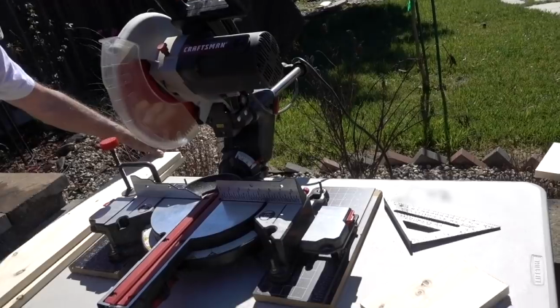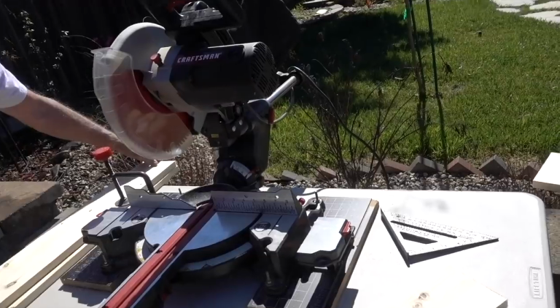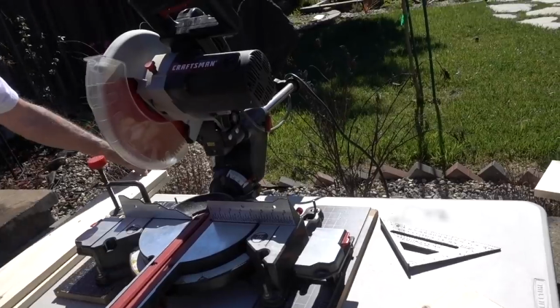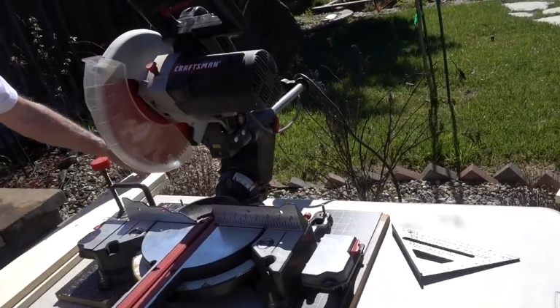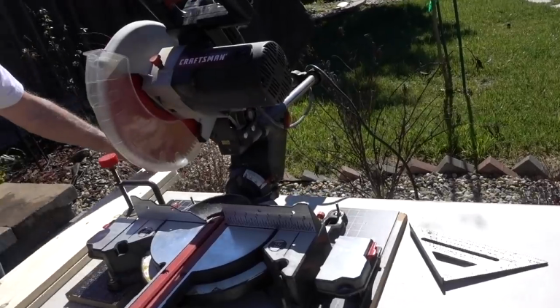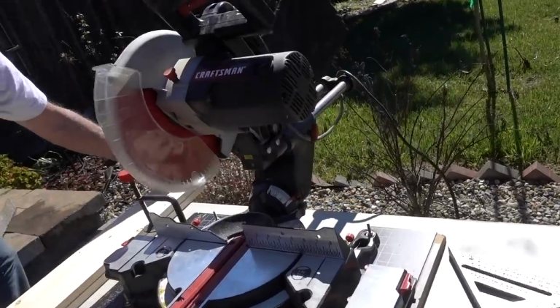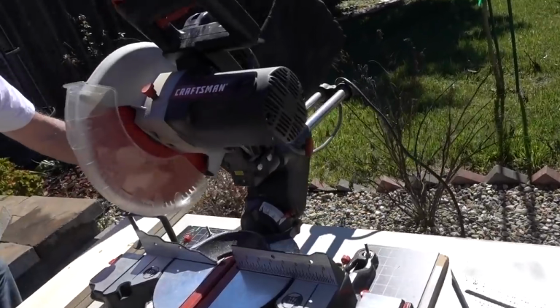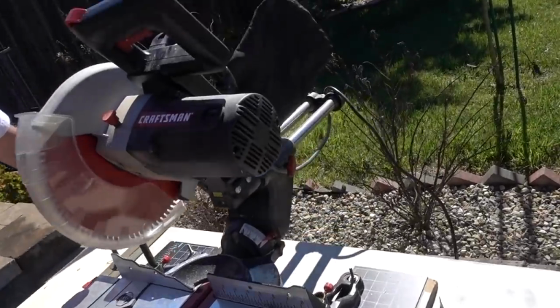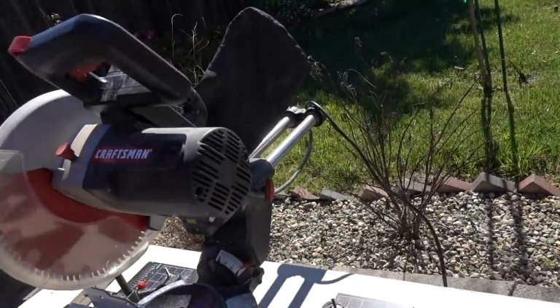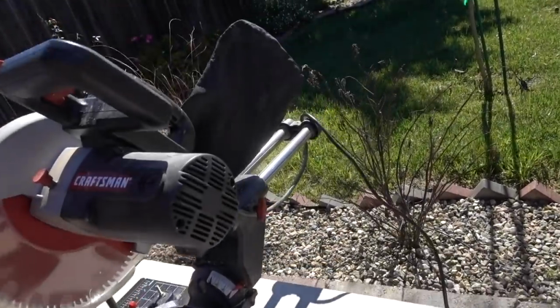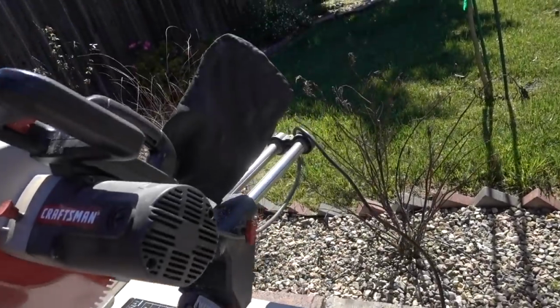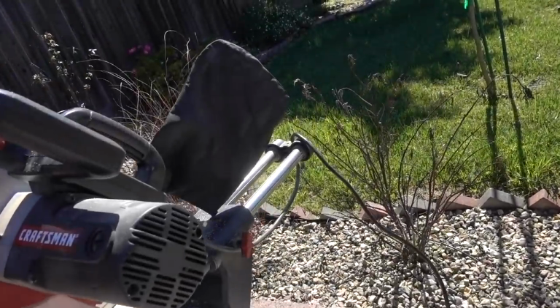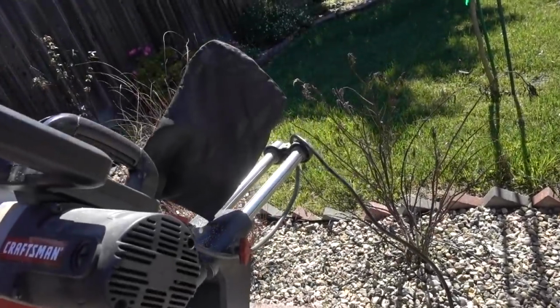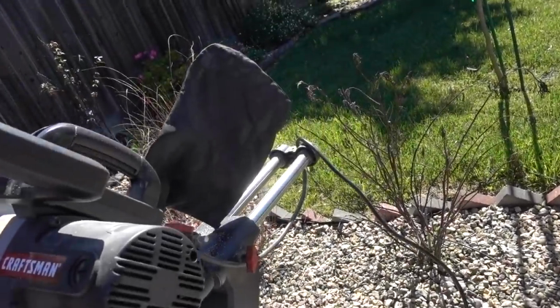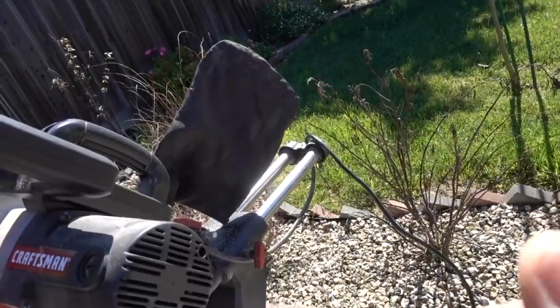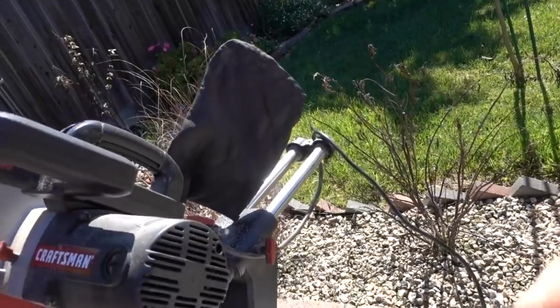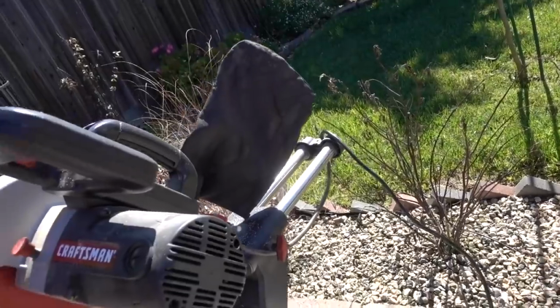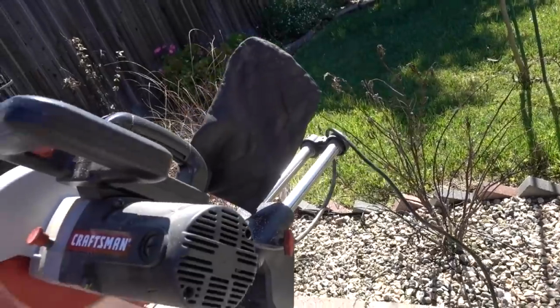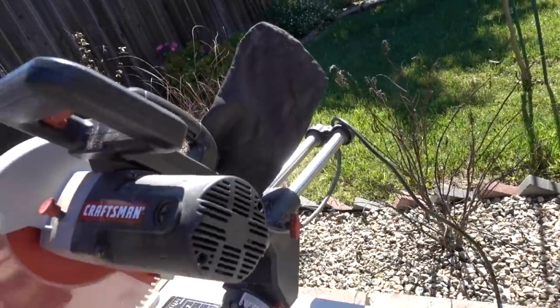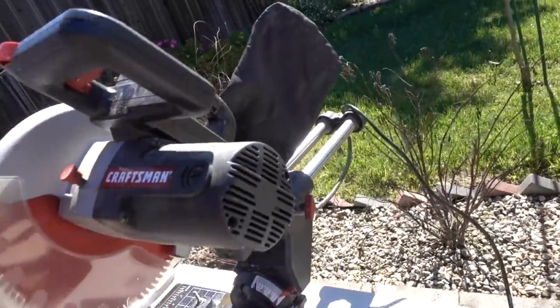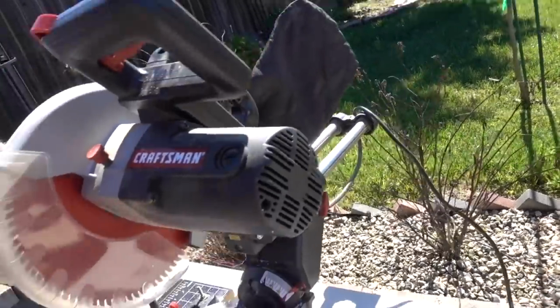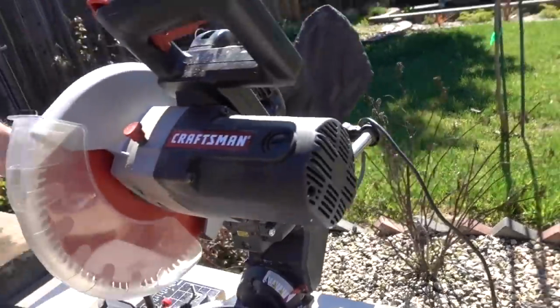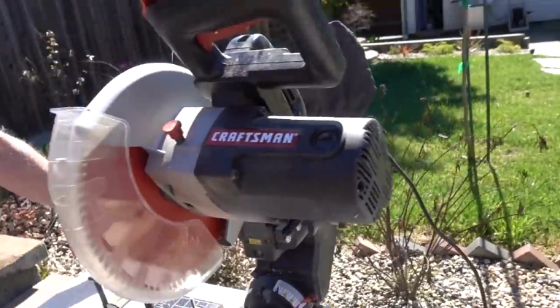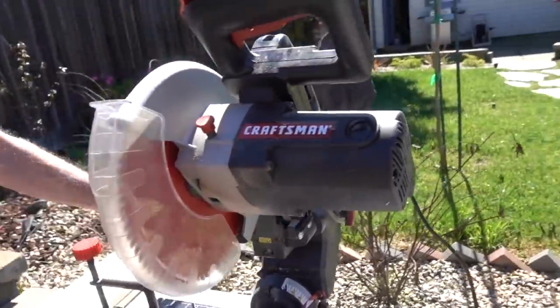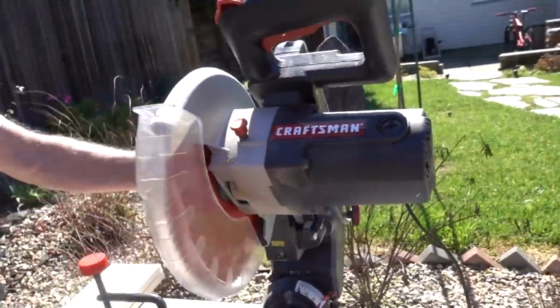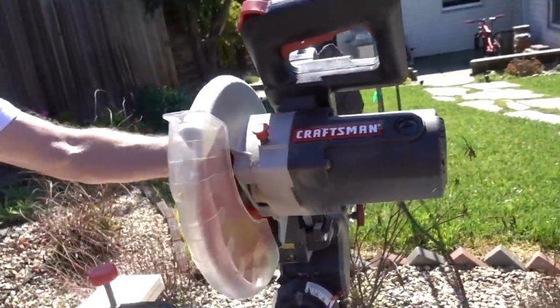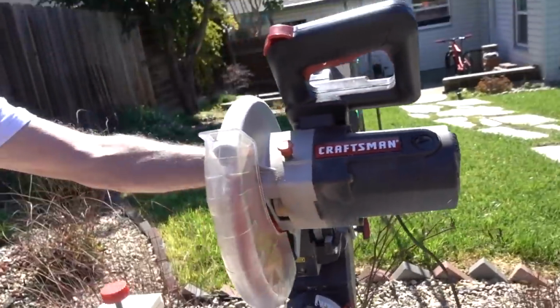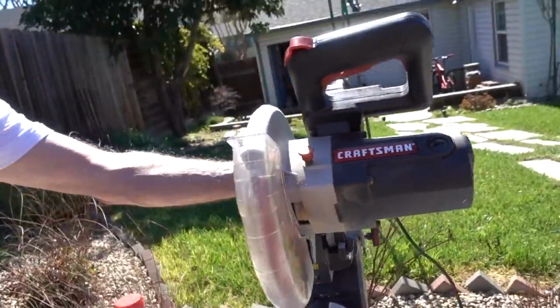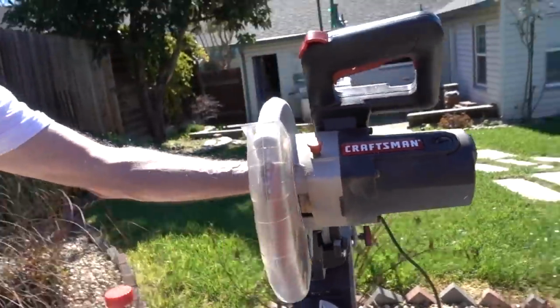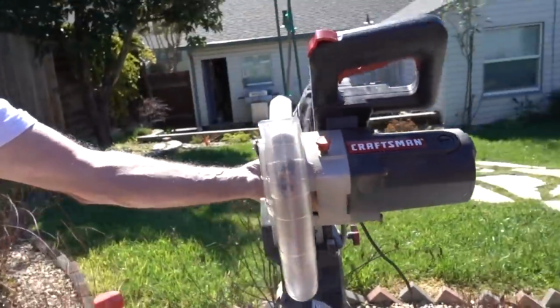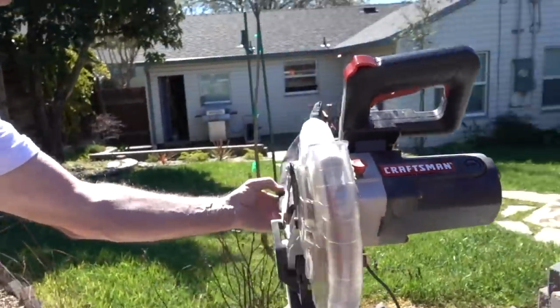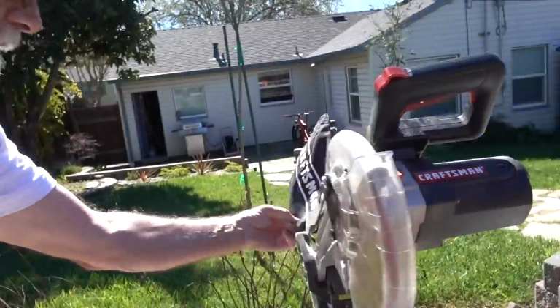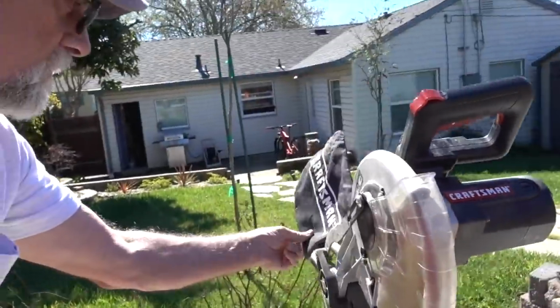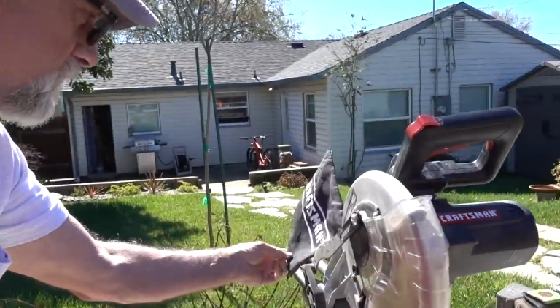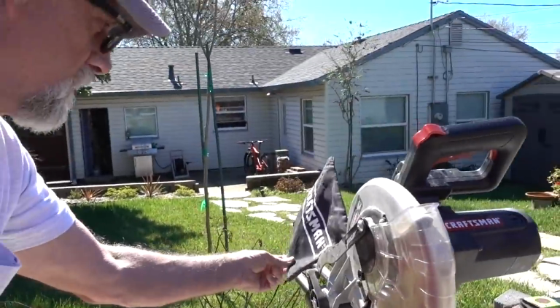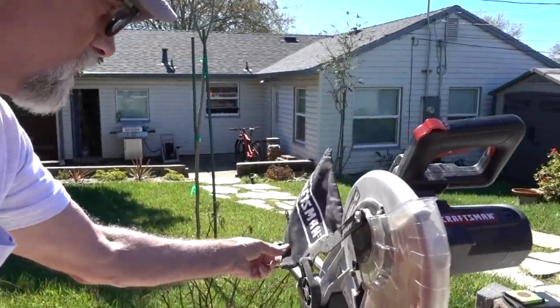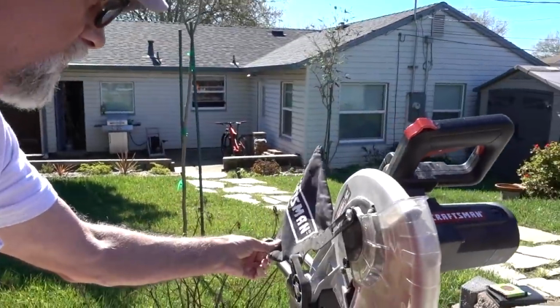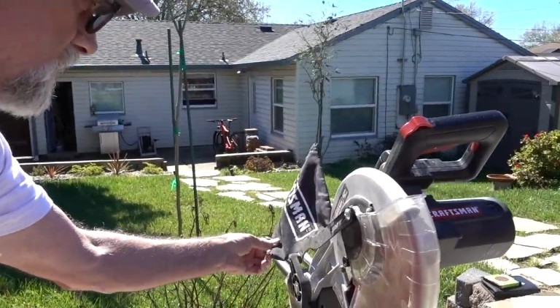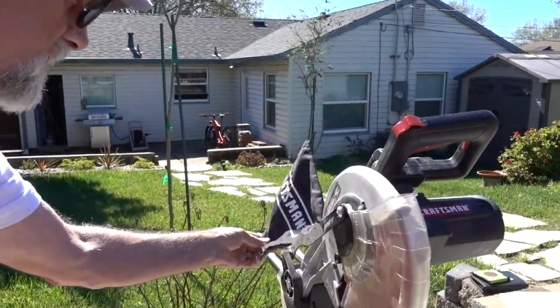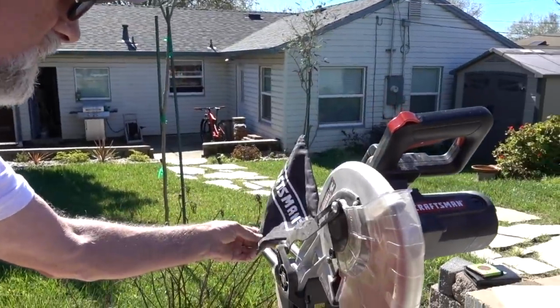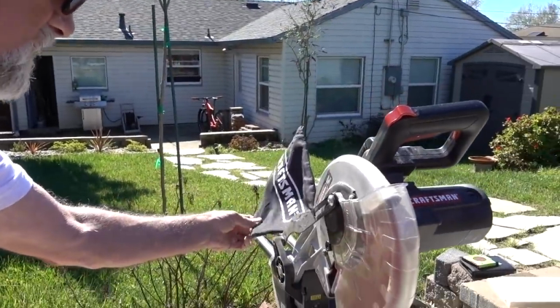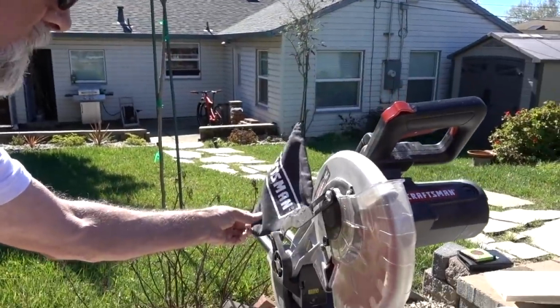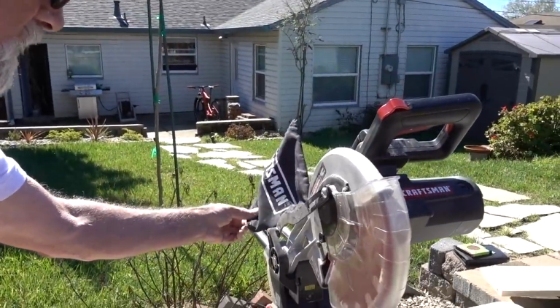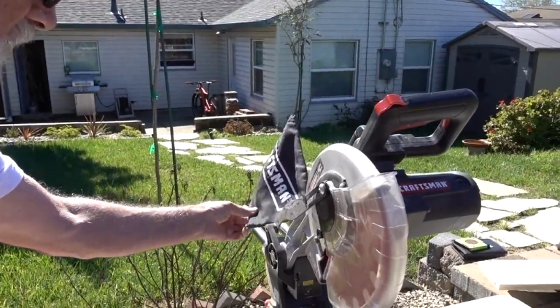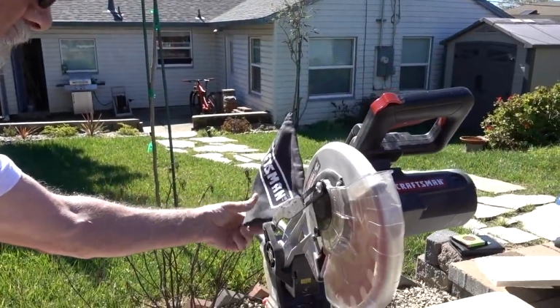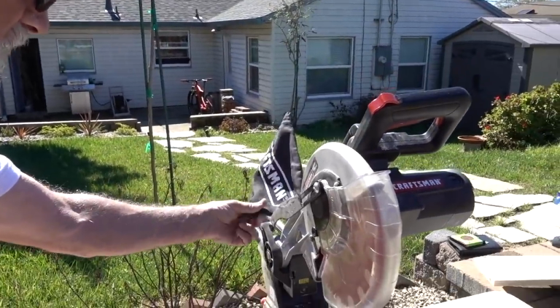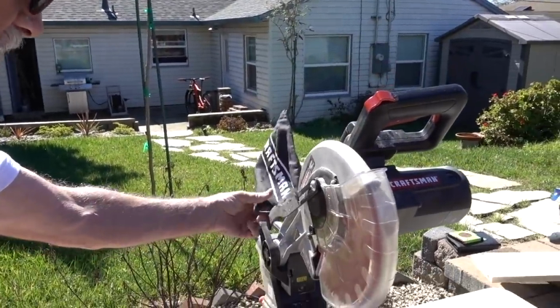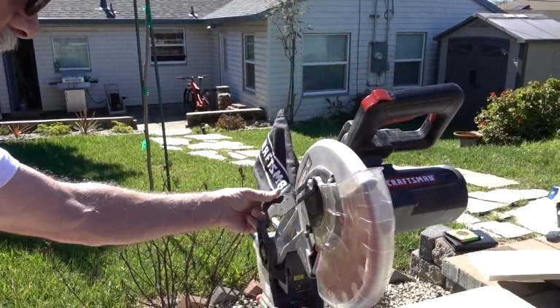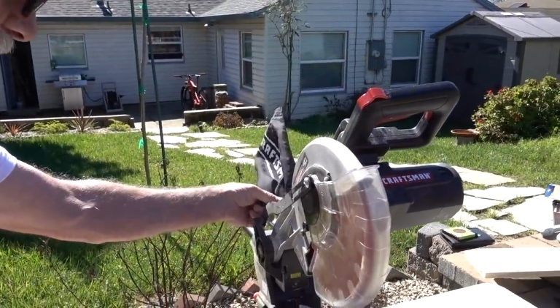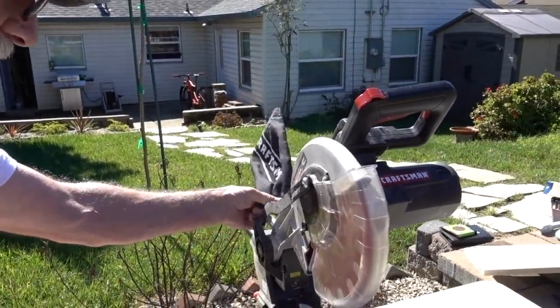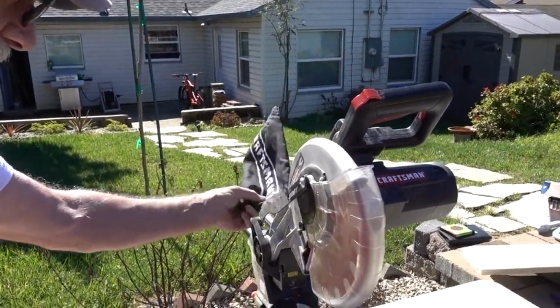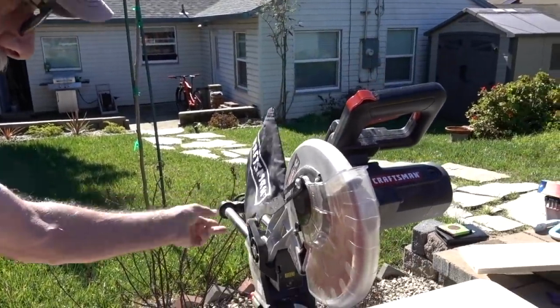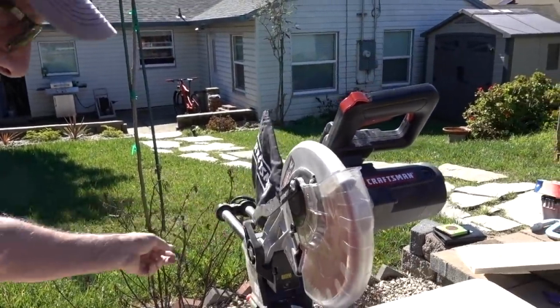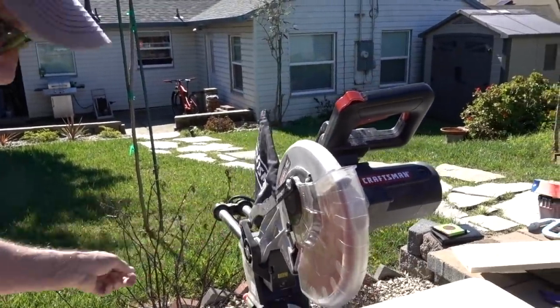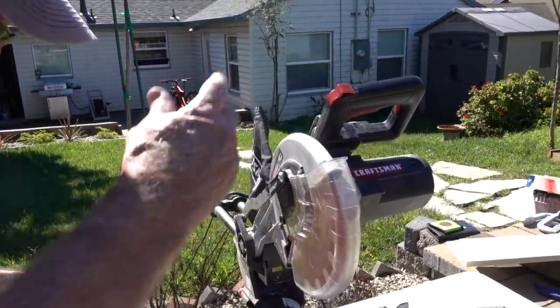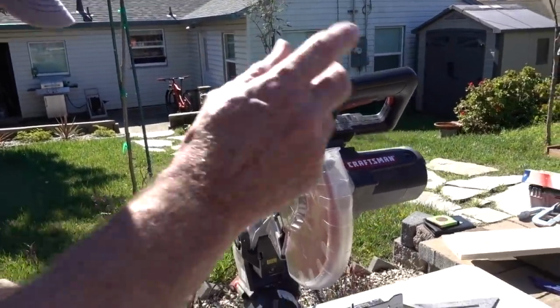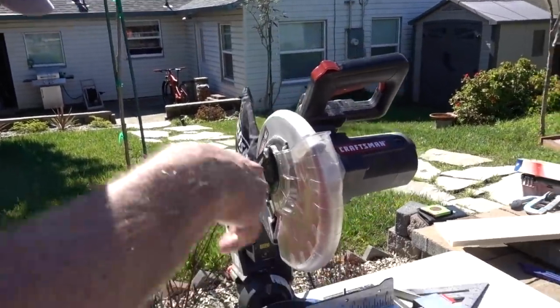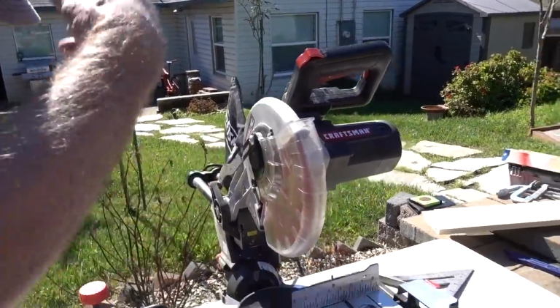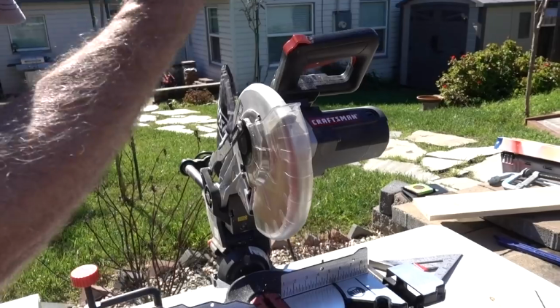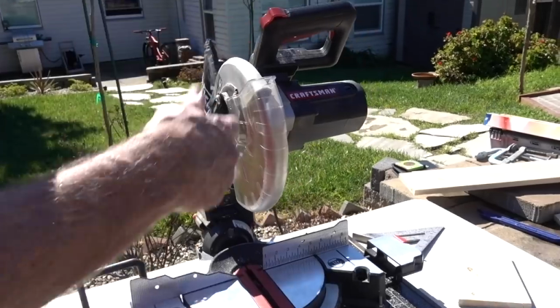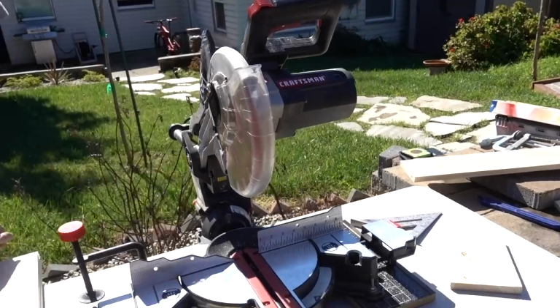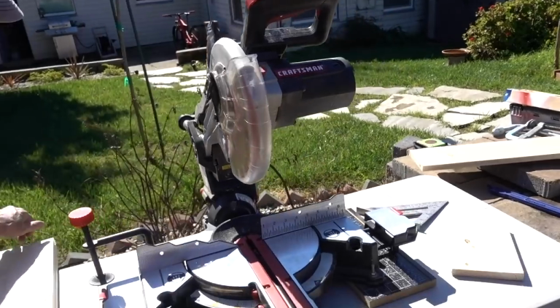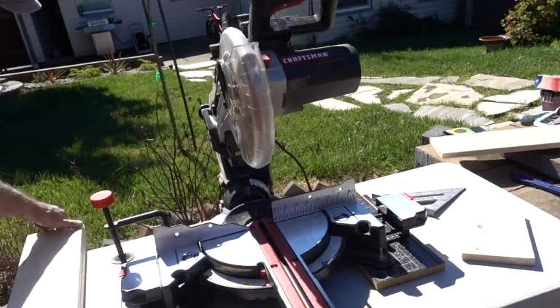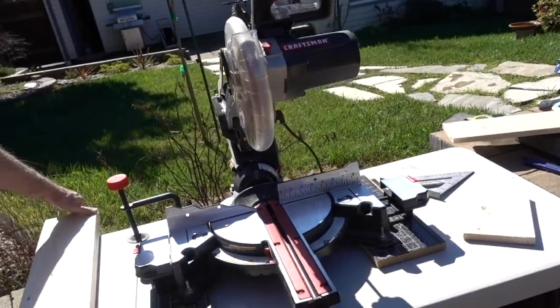That sawdust catcher doesn't work for anything. We notice some sawdust has gone in, but it basically just starts going and then stops working.